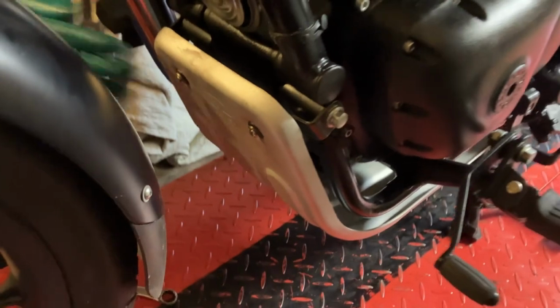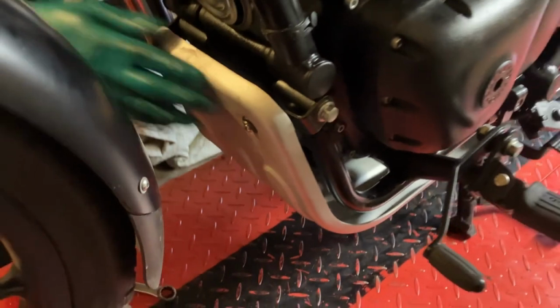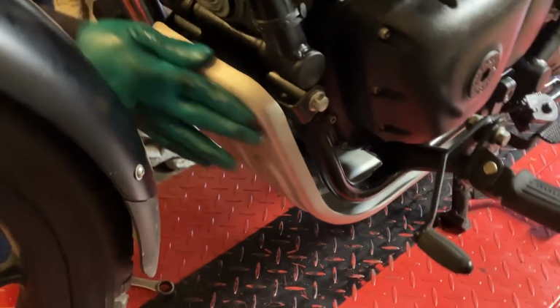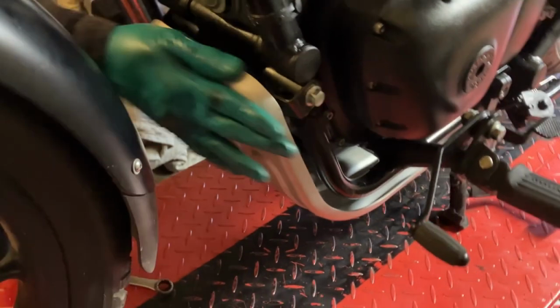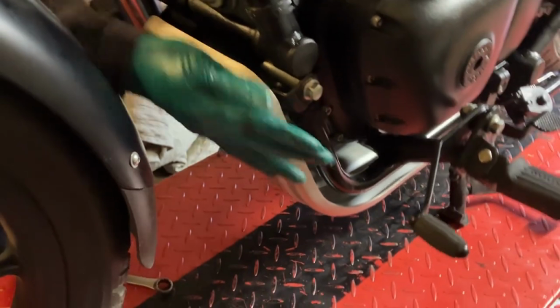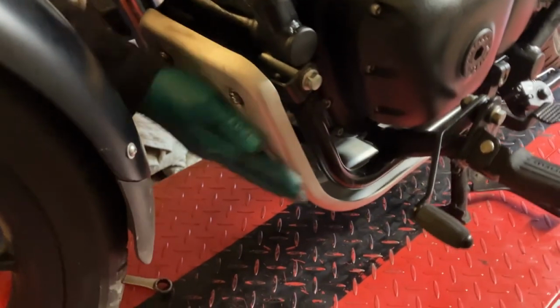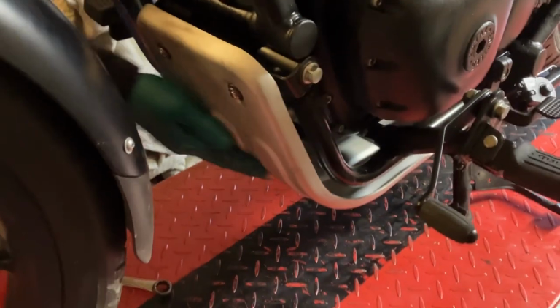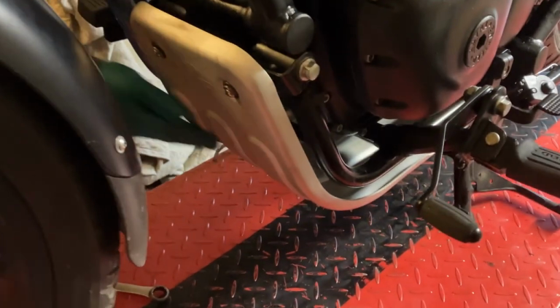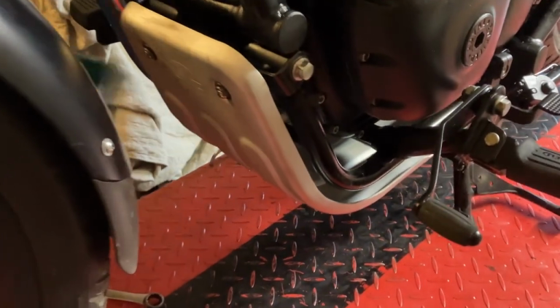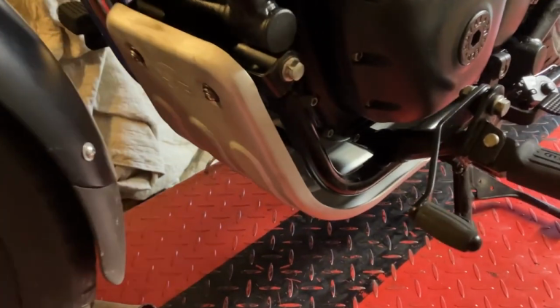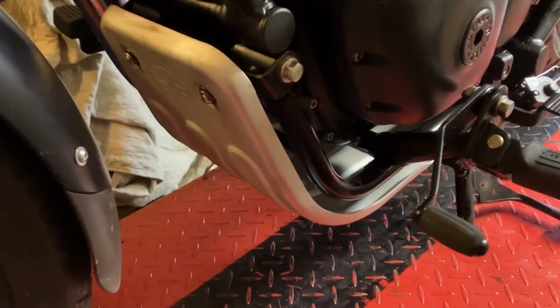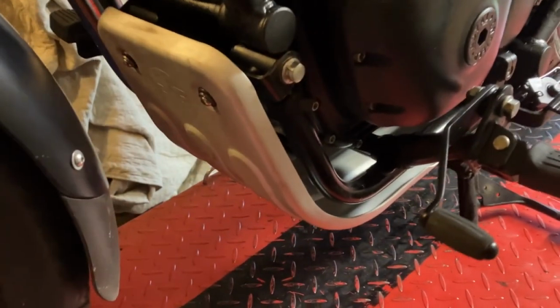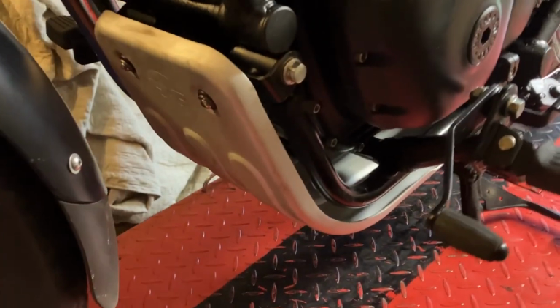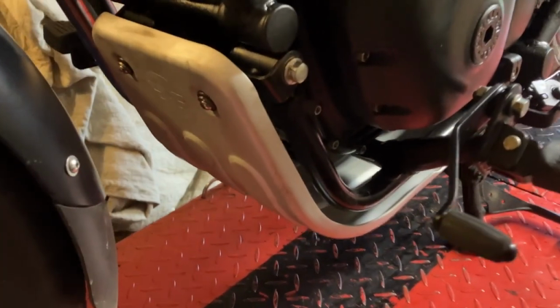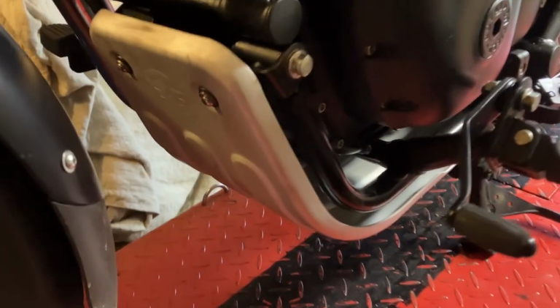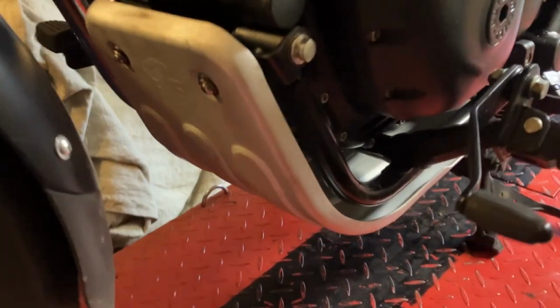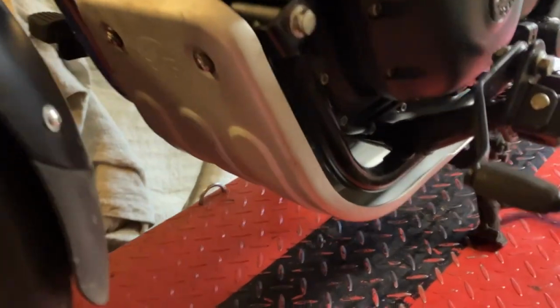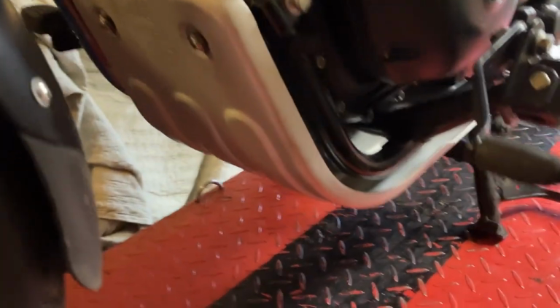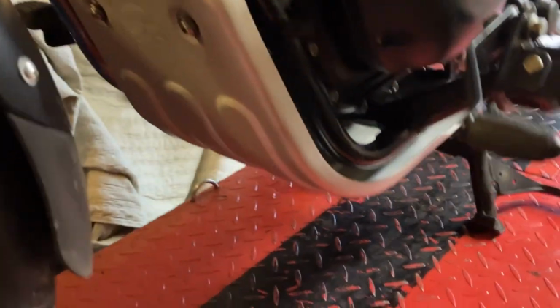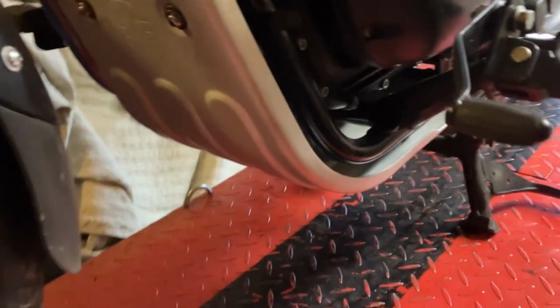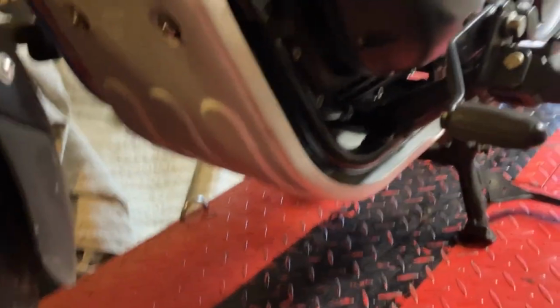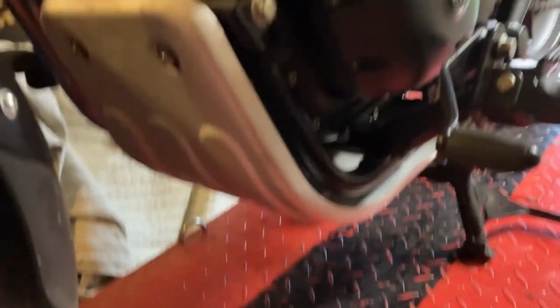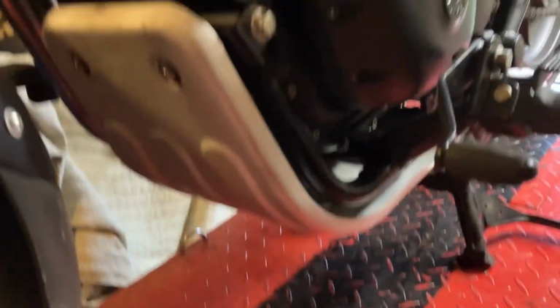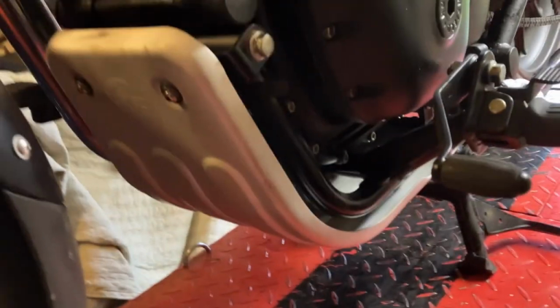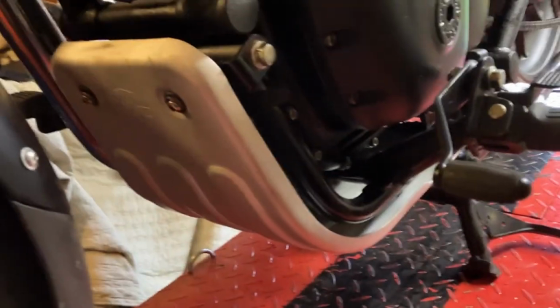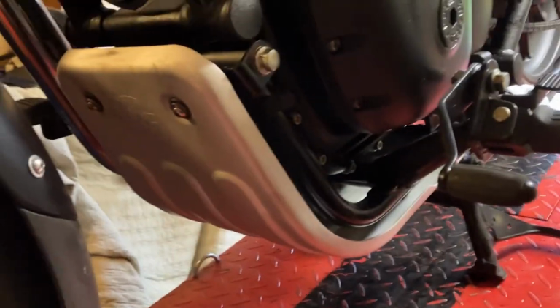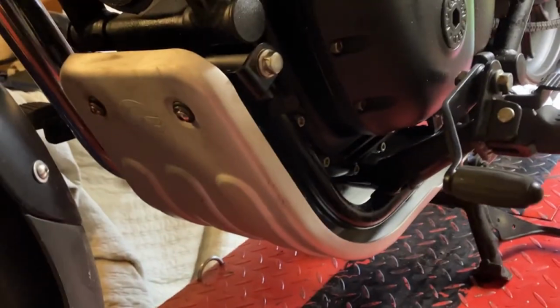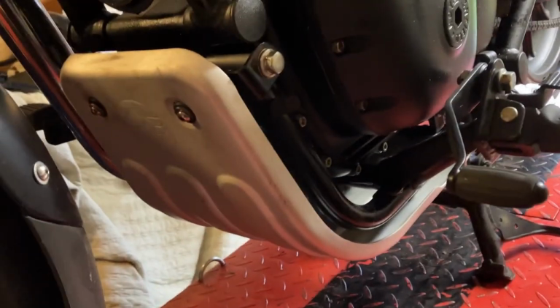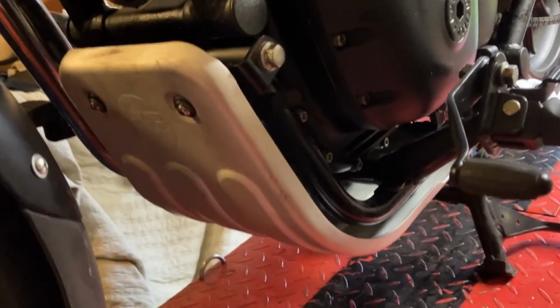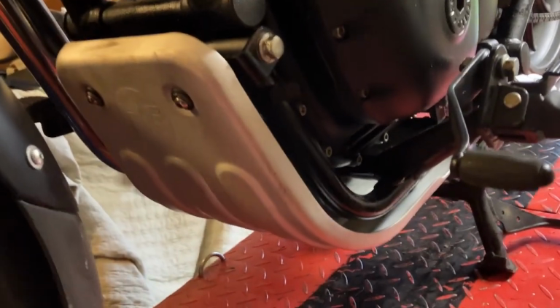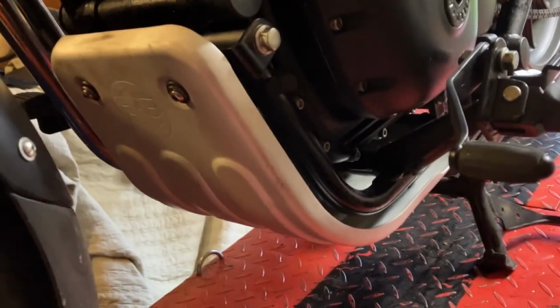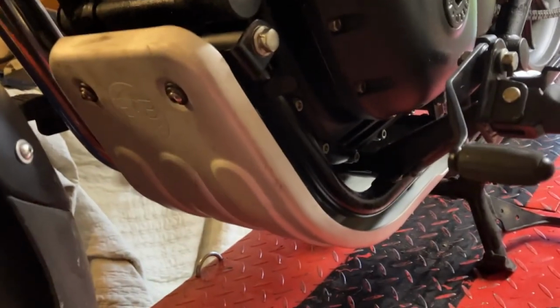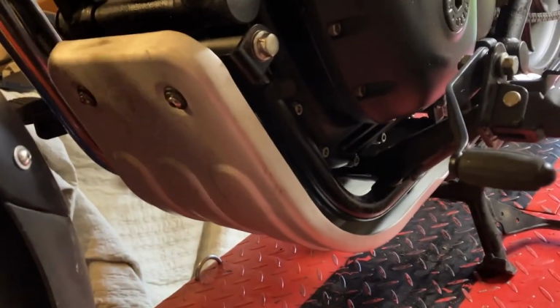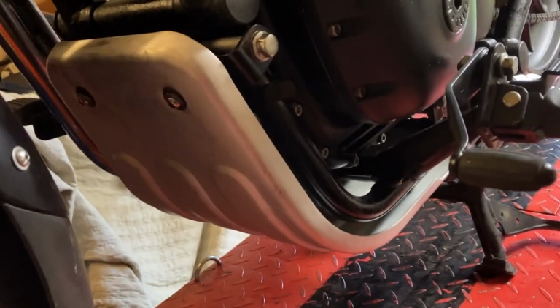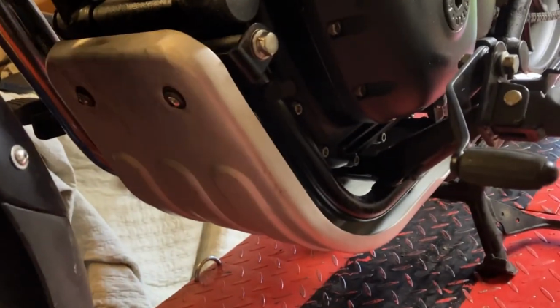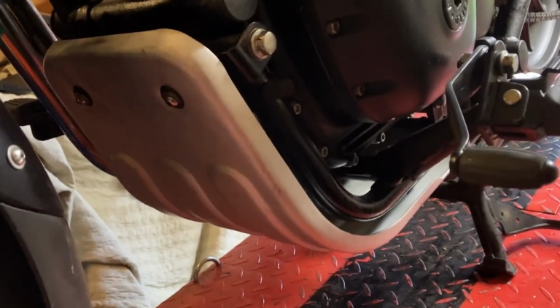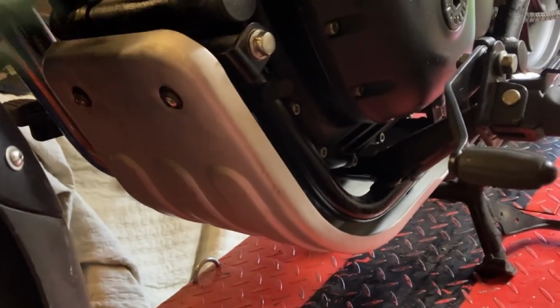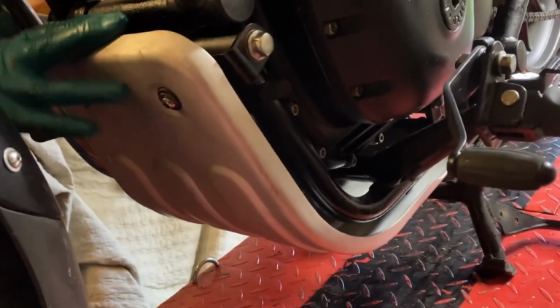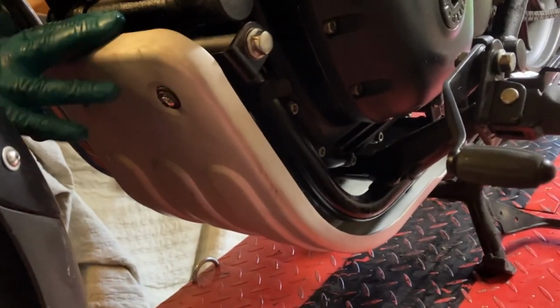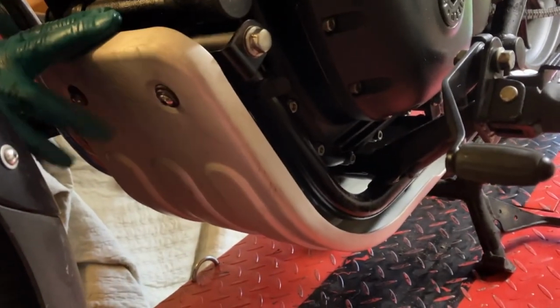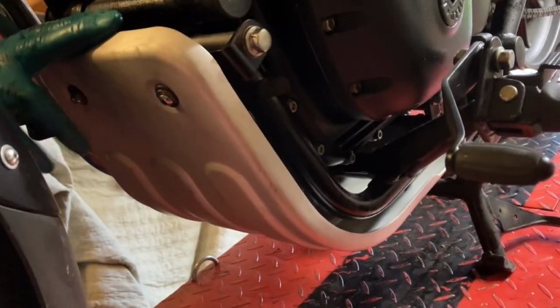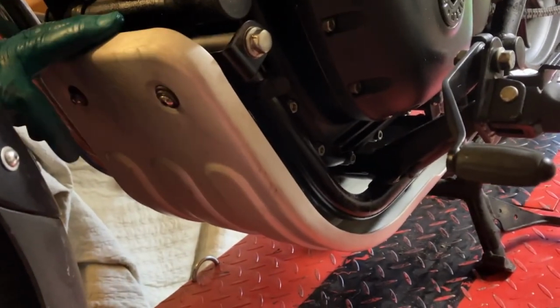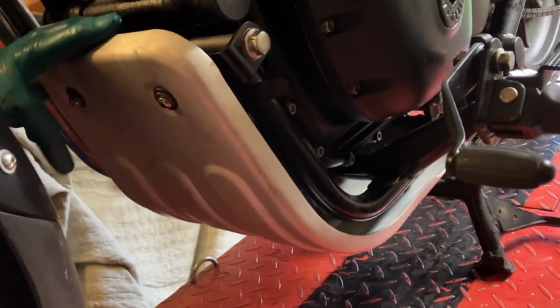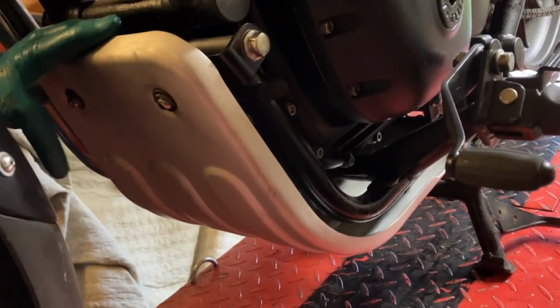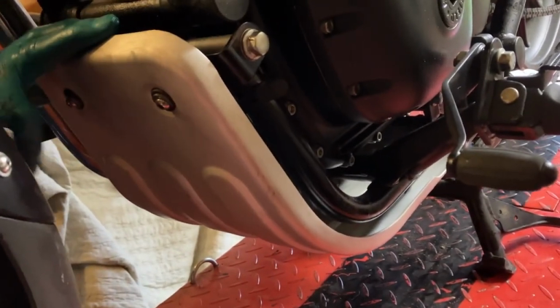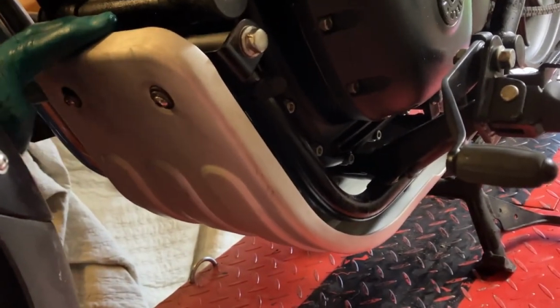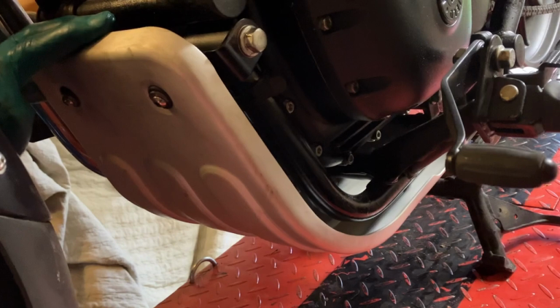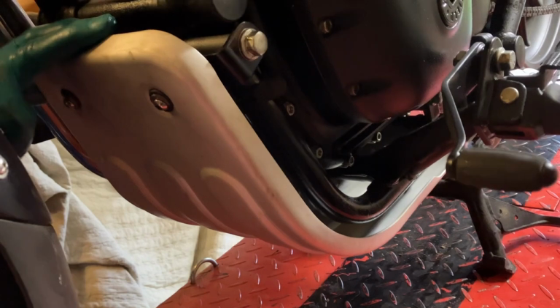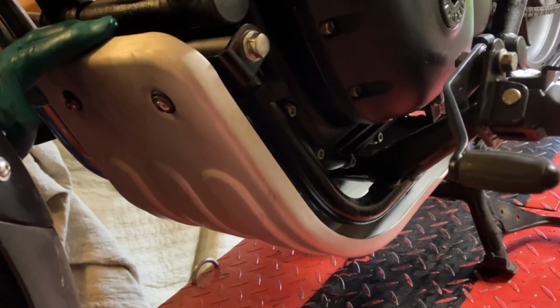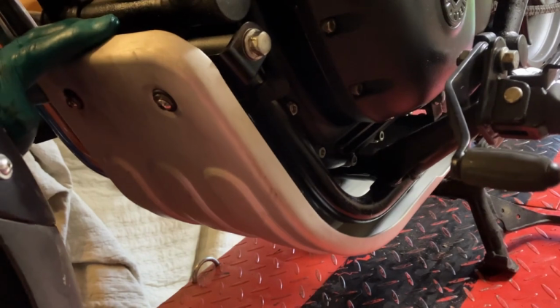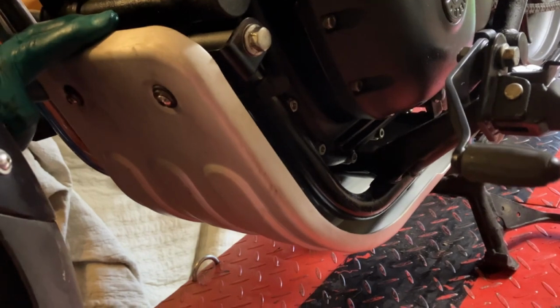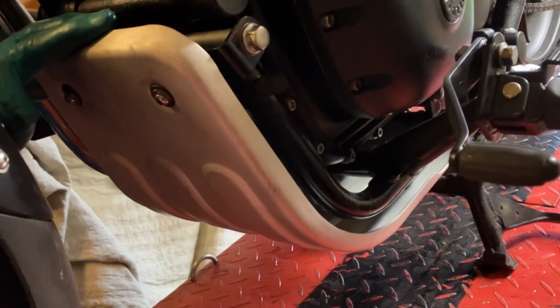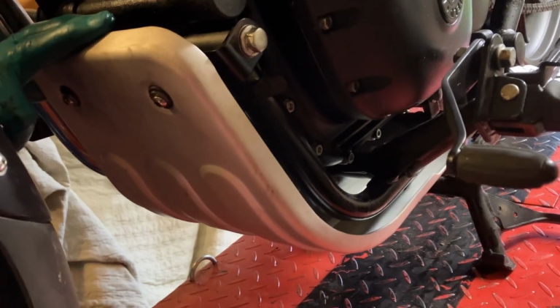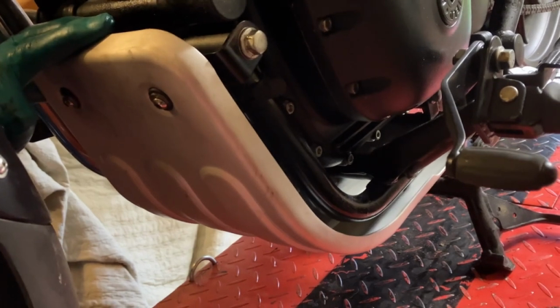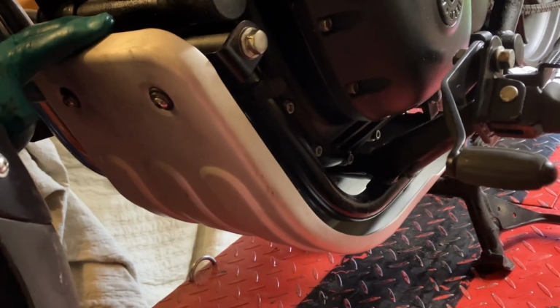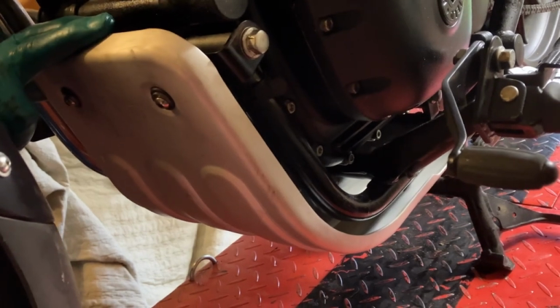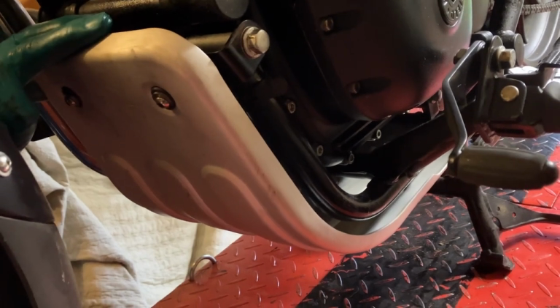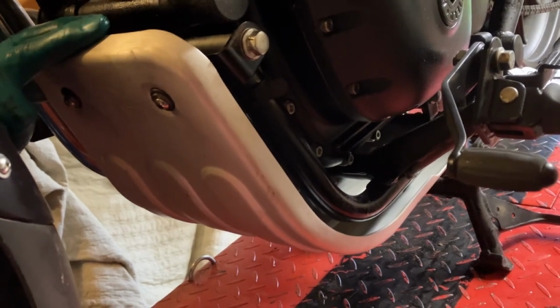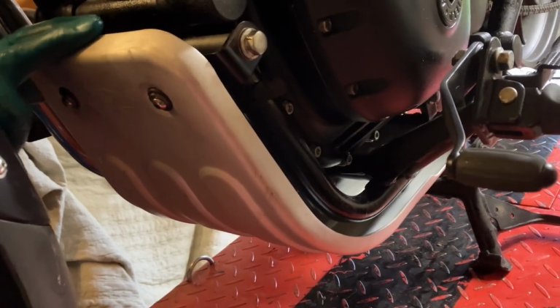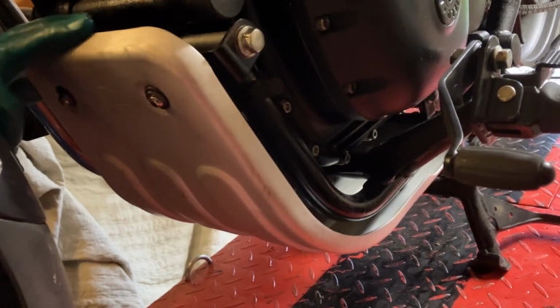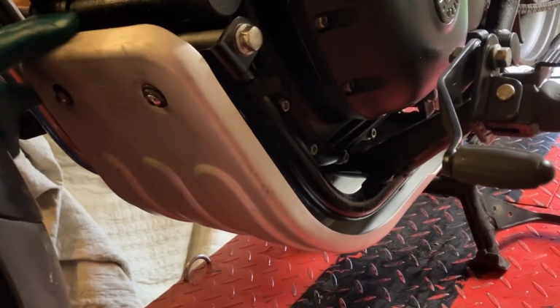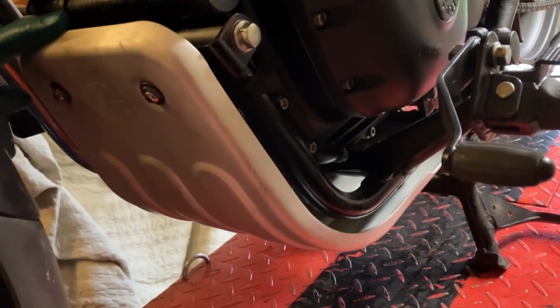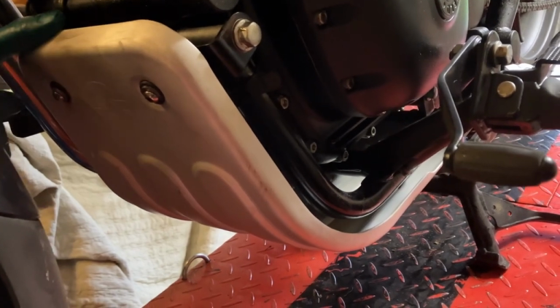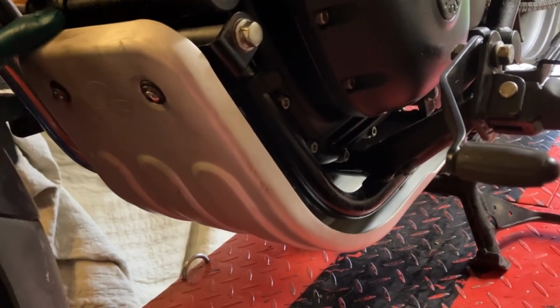It looks okay, doesn't it? There's your engine bash plate. I hope you enjoyed the video, thanks for watching.